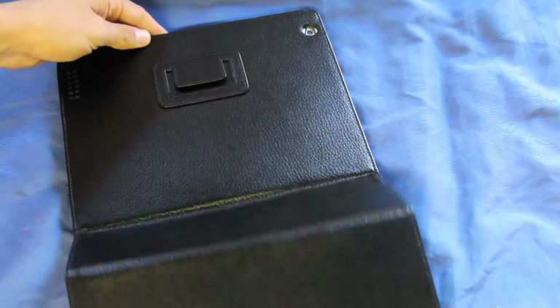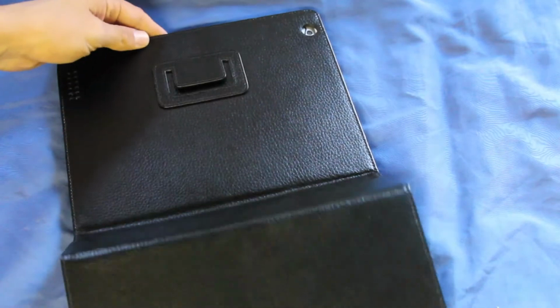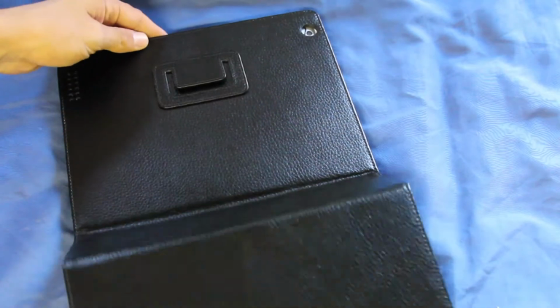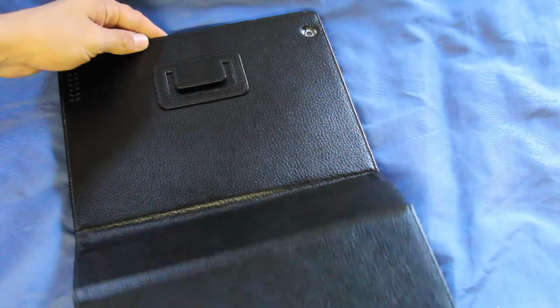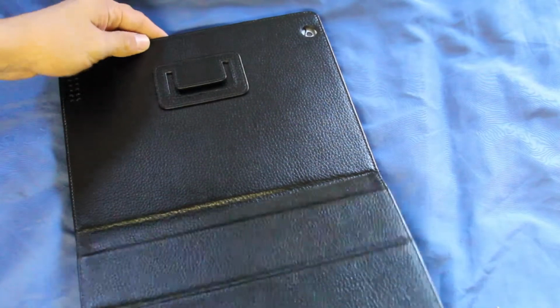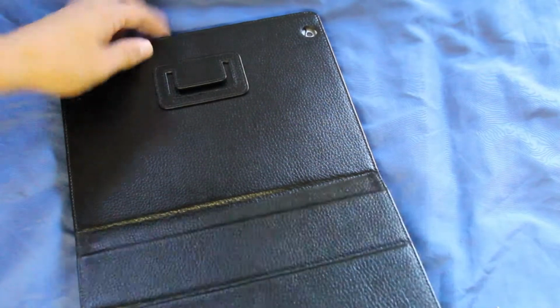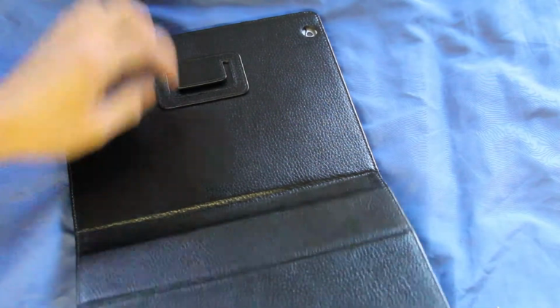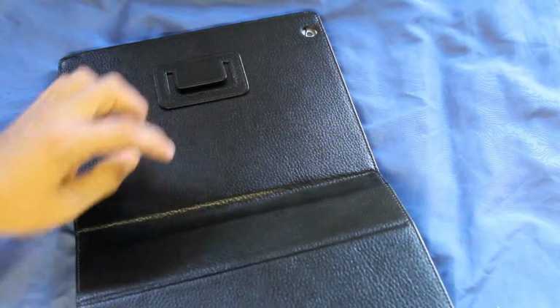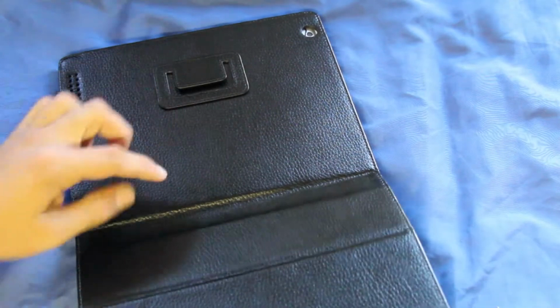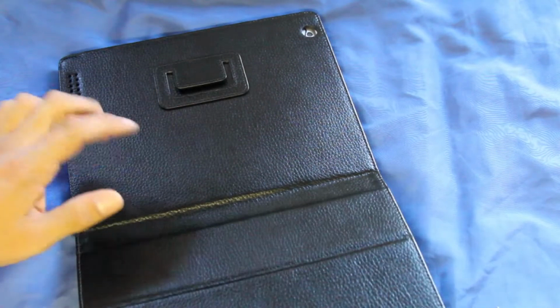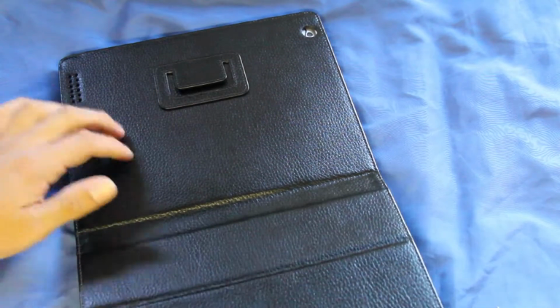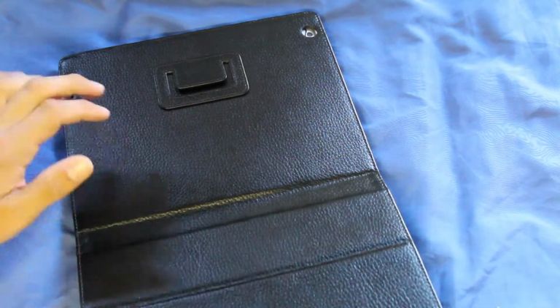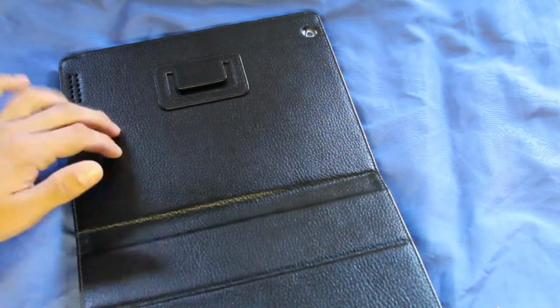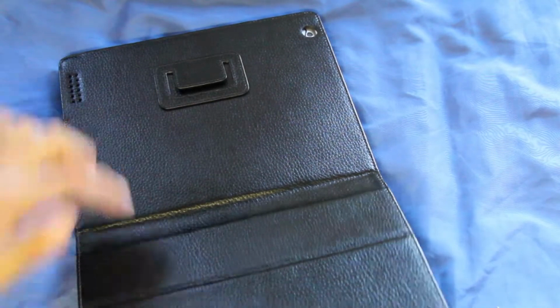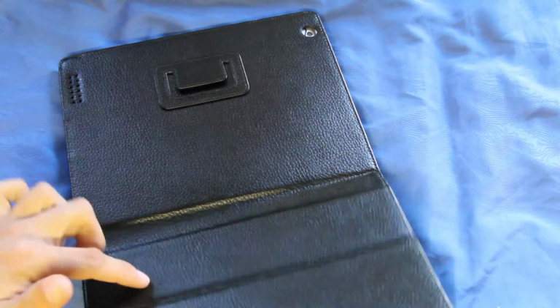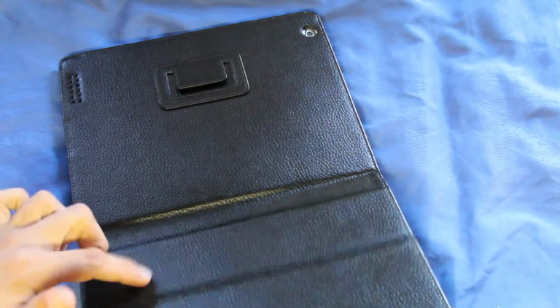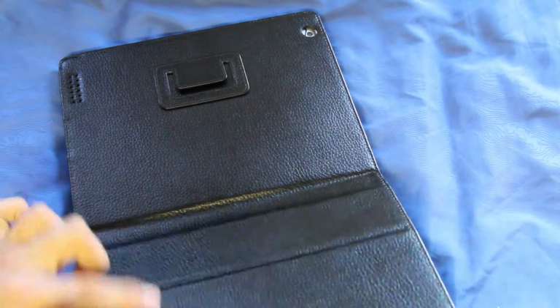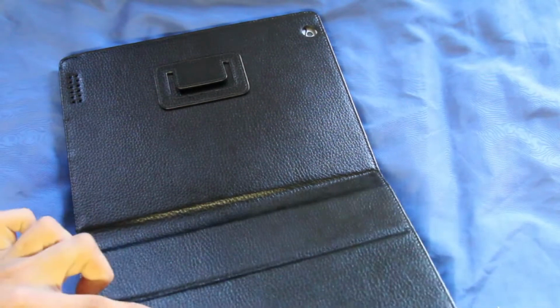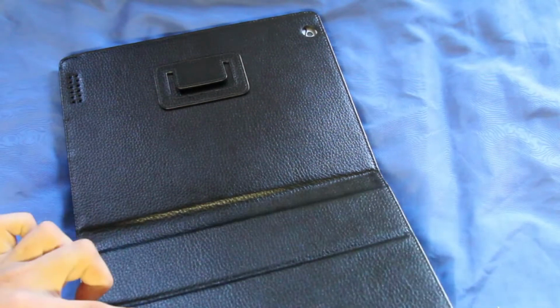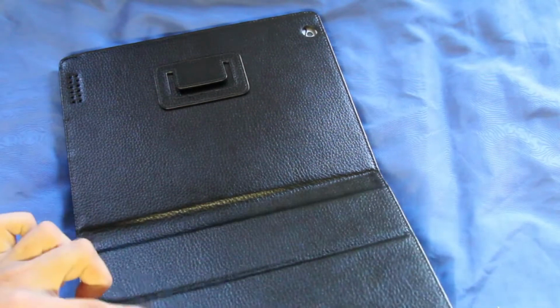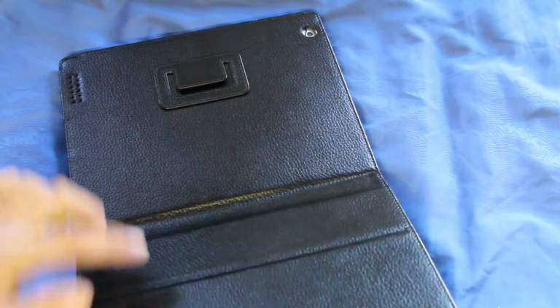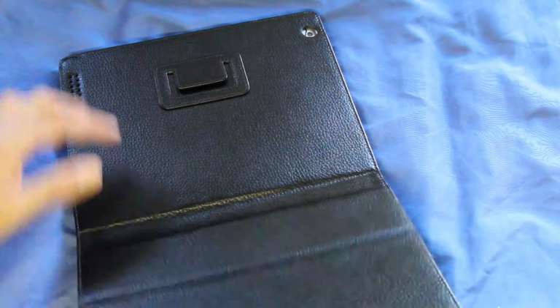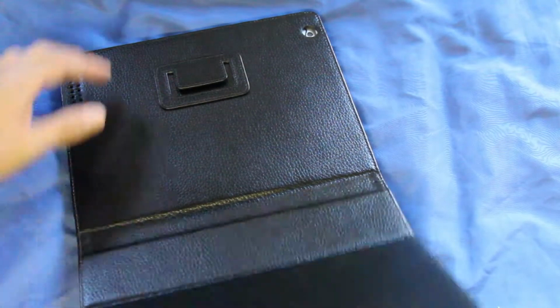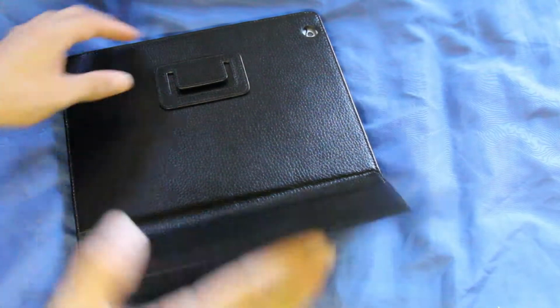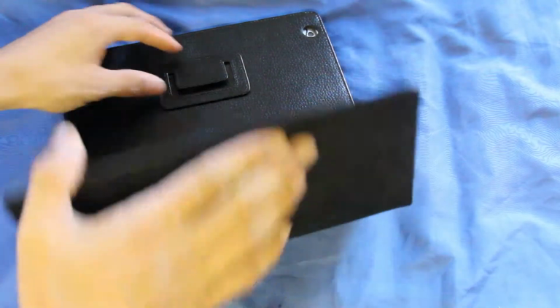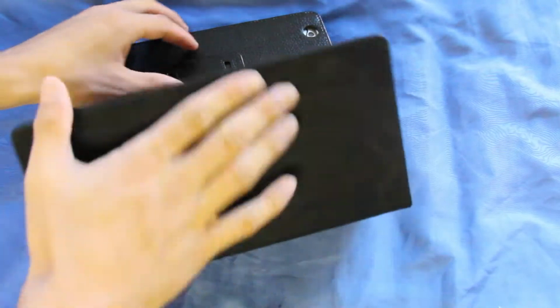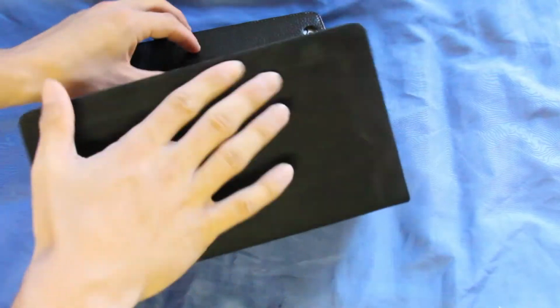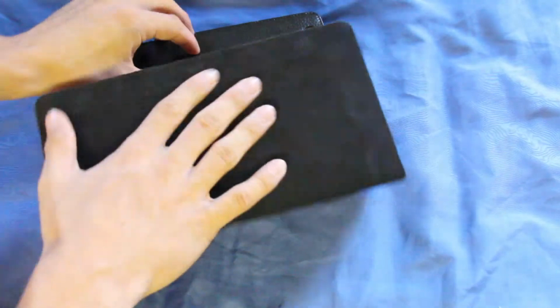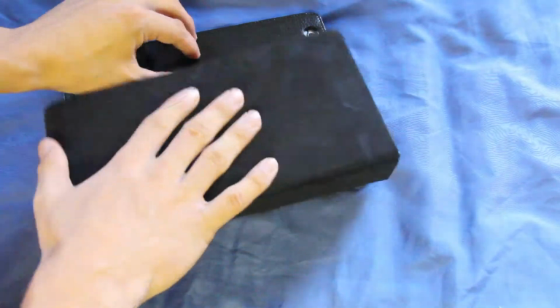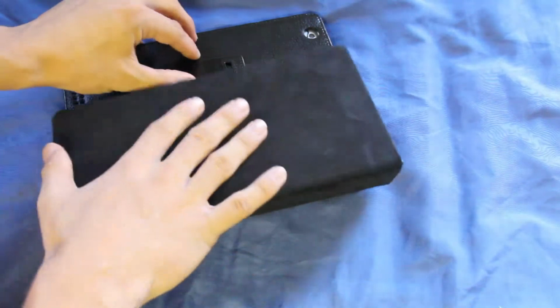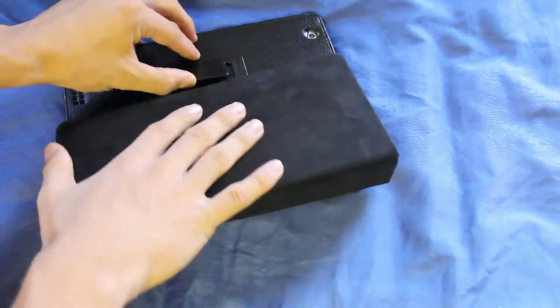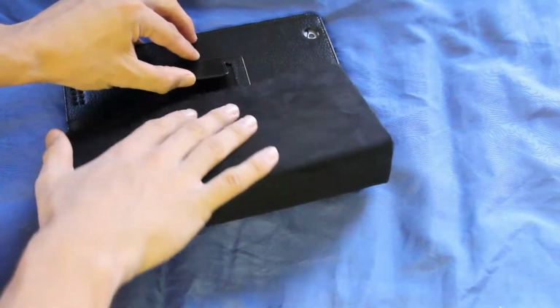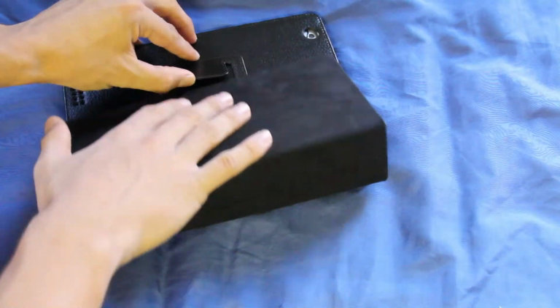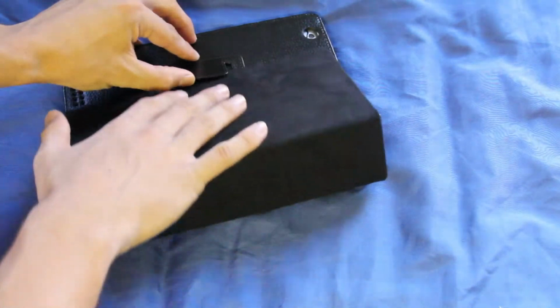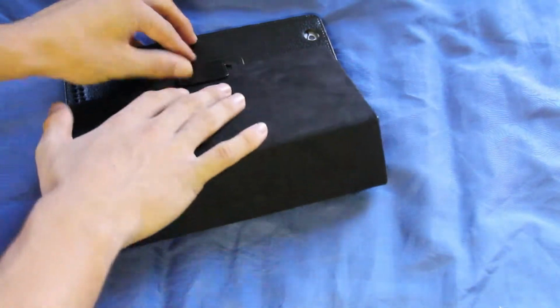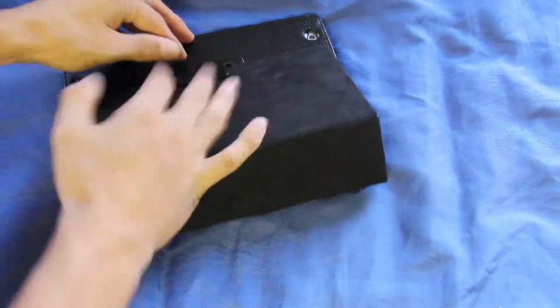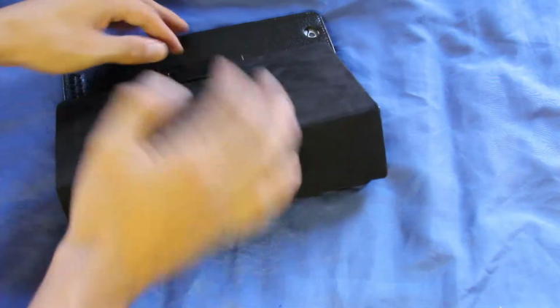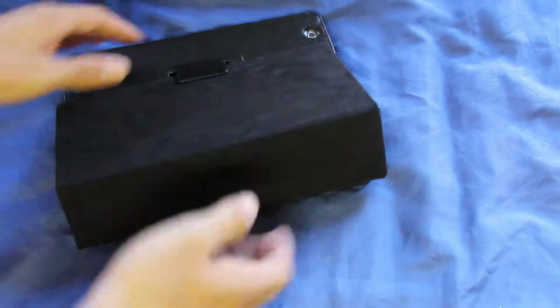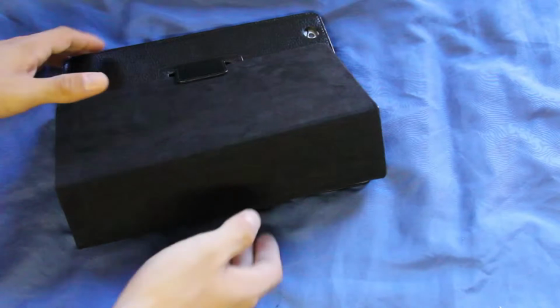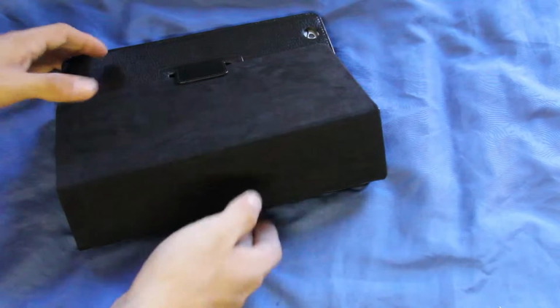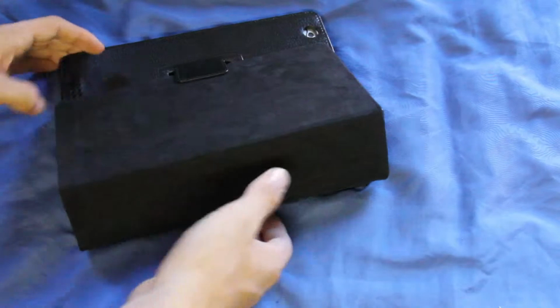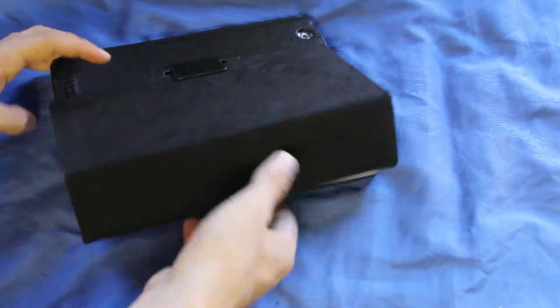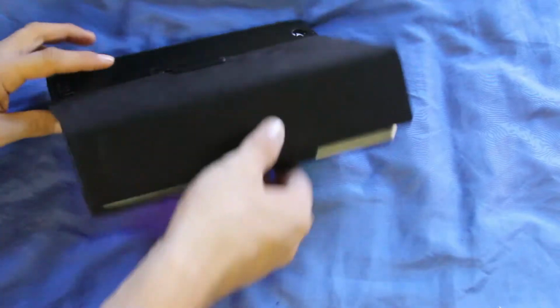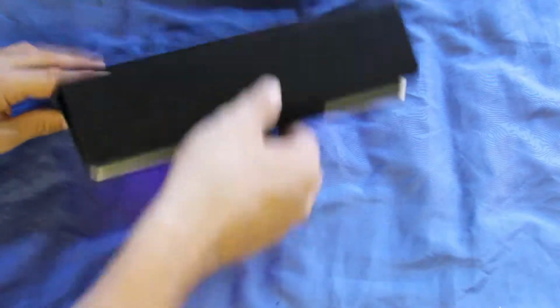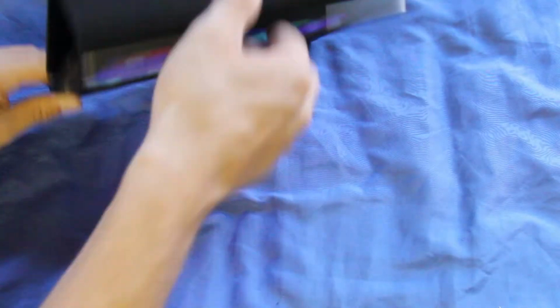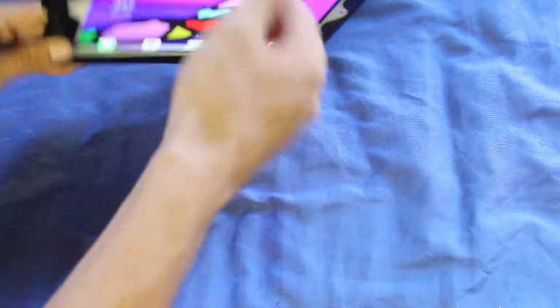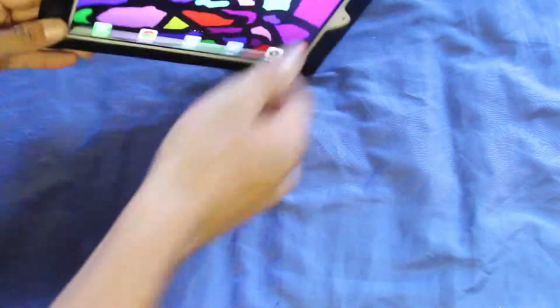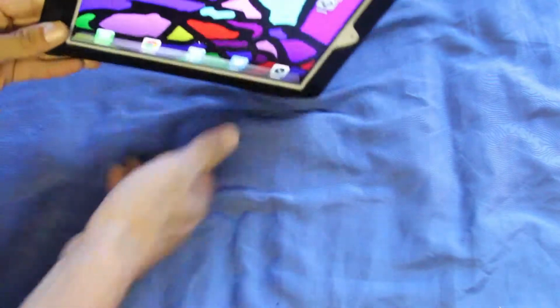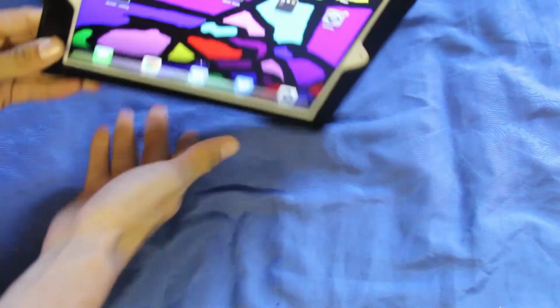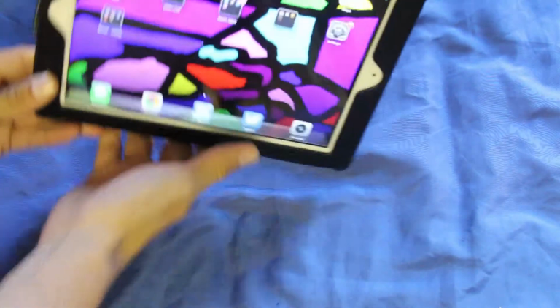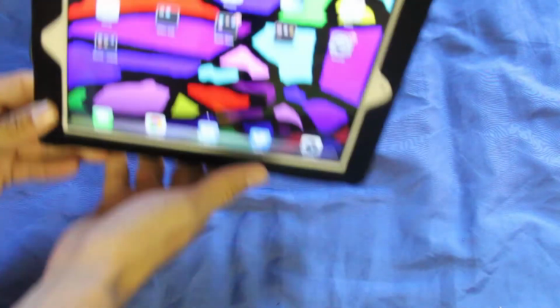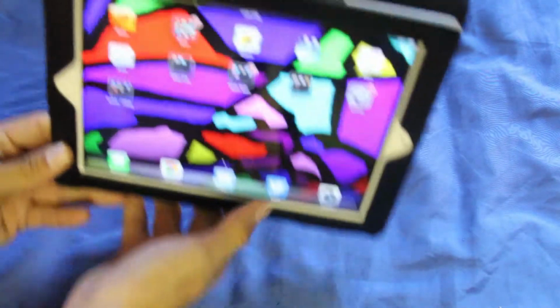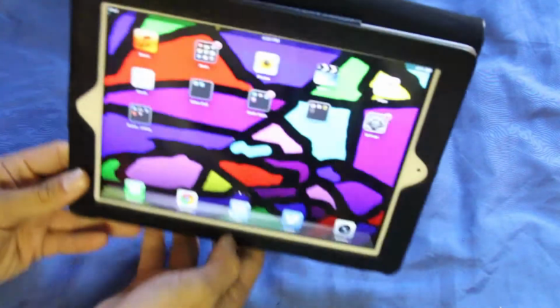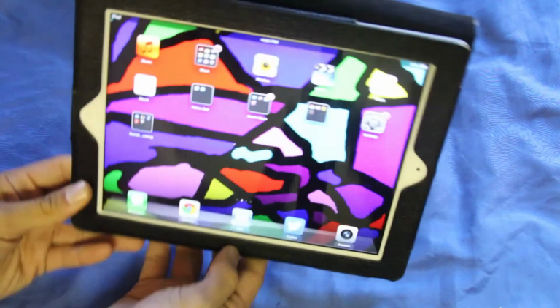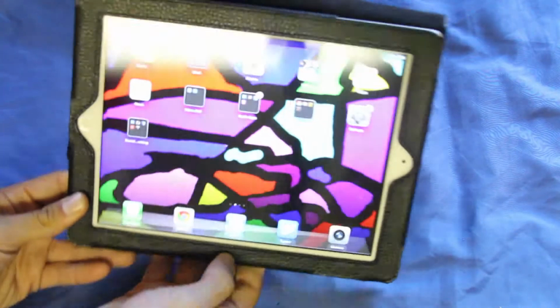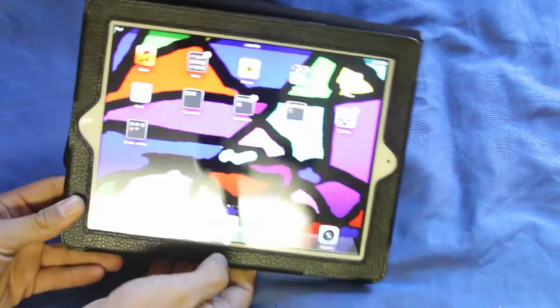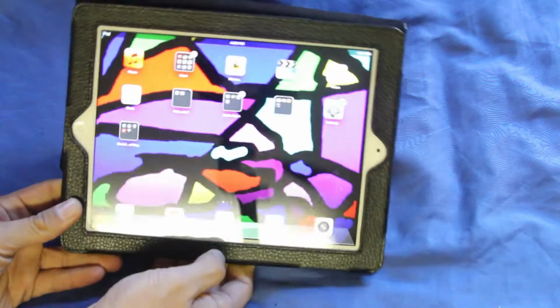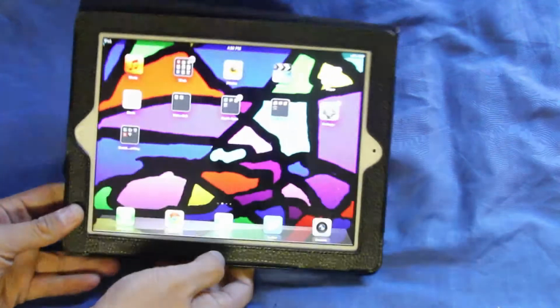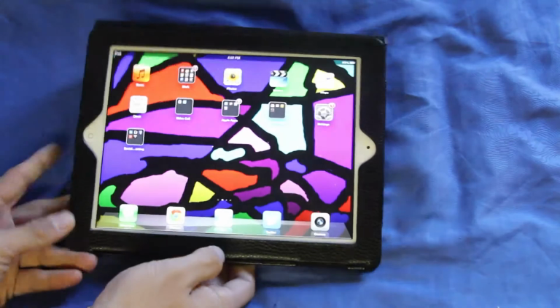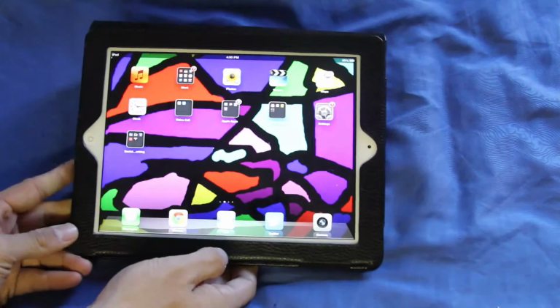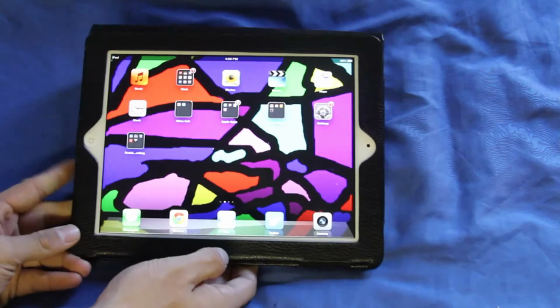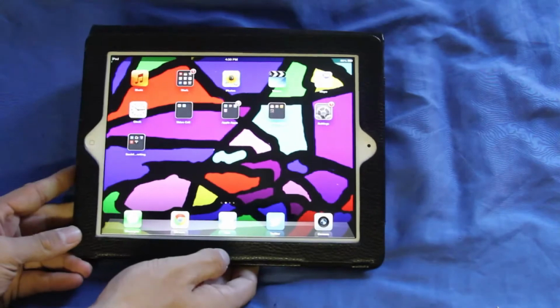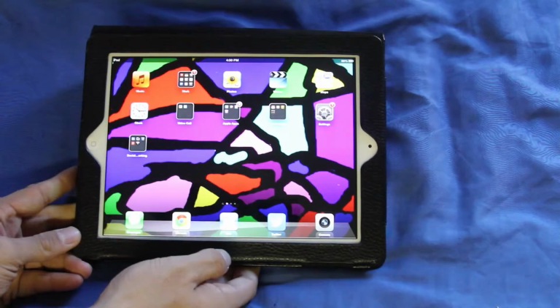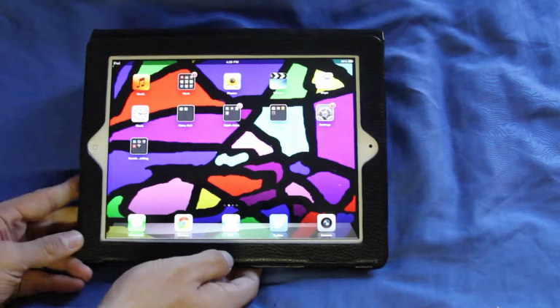You see how it folds into three — 1, 2, and 3. This goes in here and you can use your iPad like so.